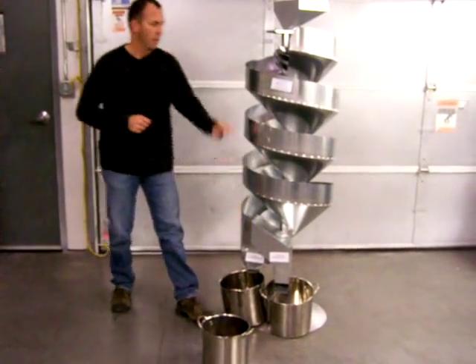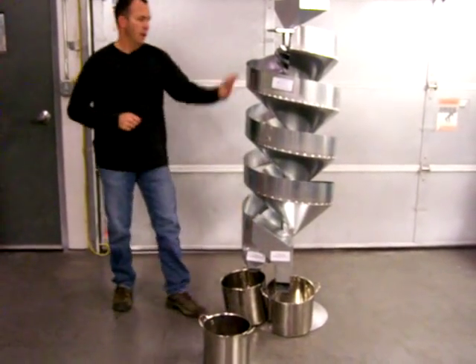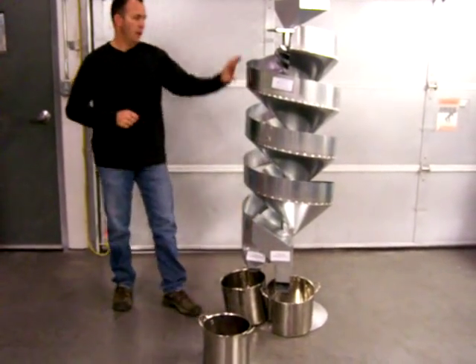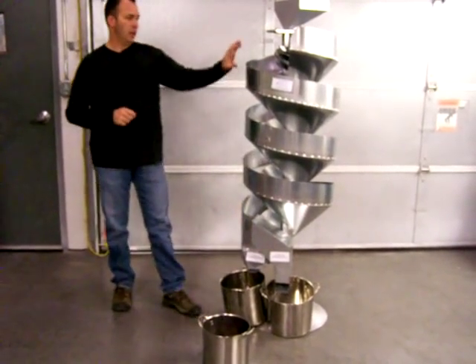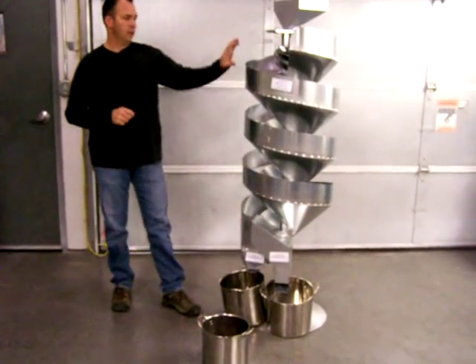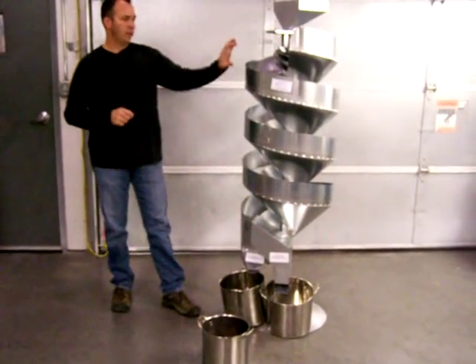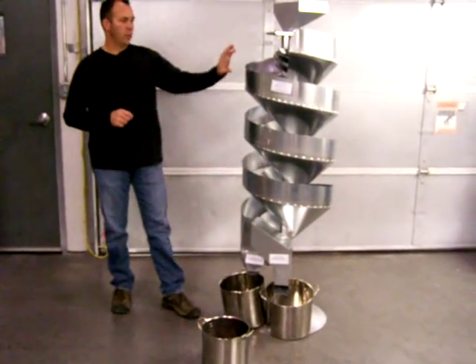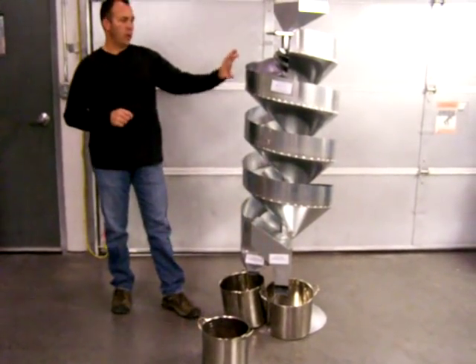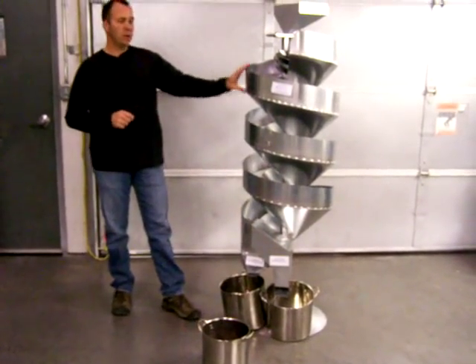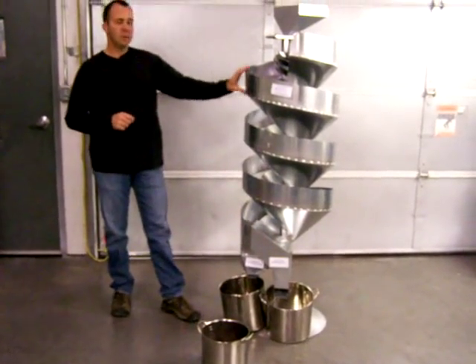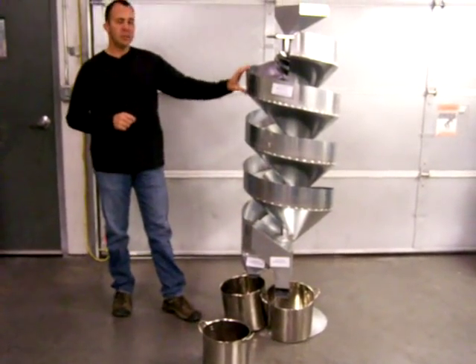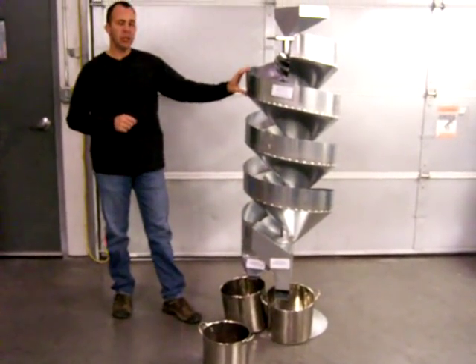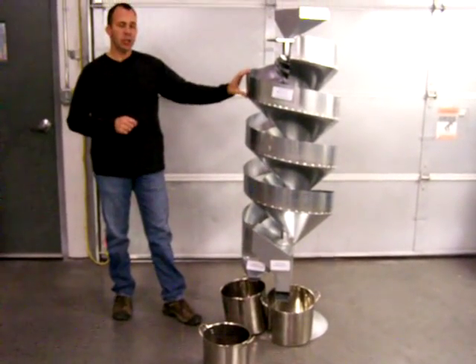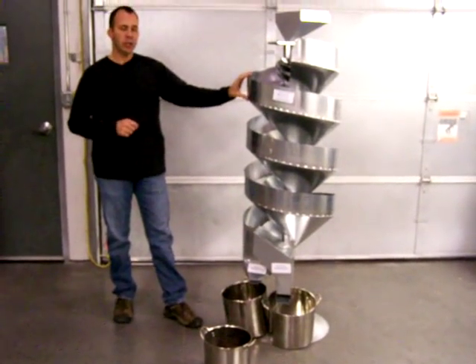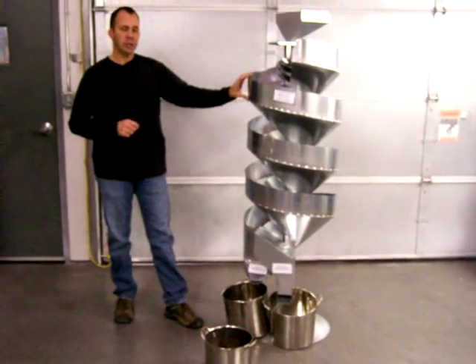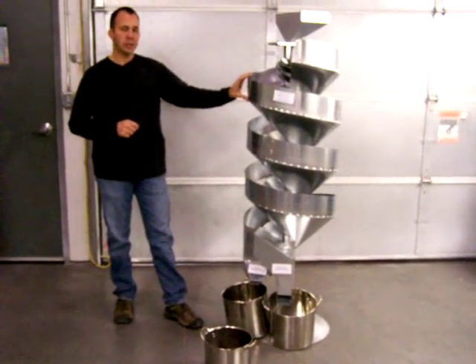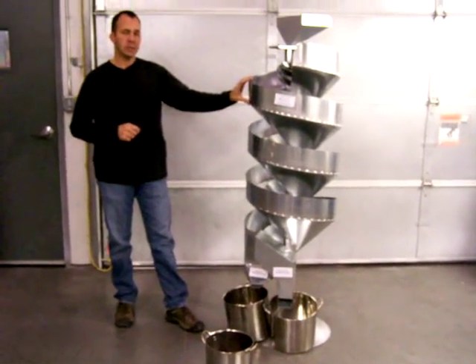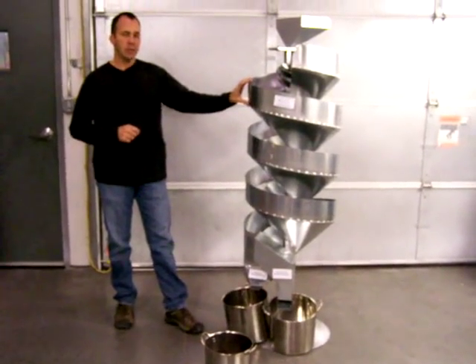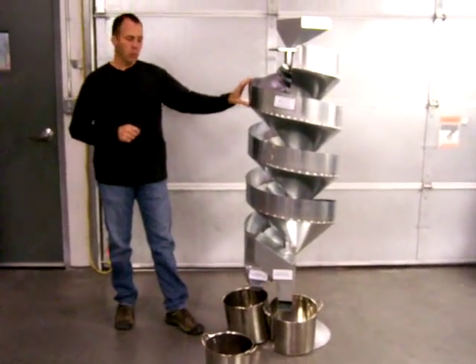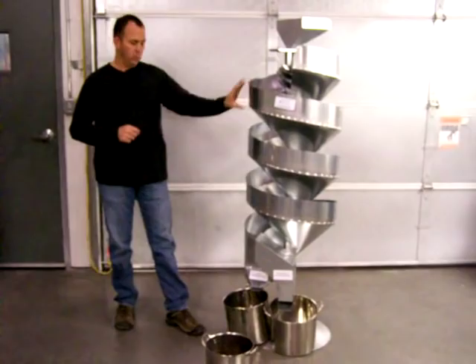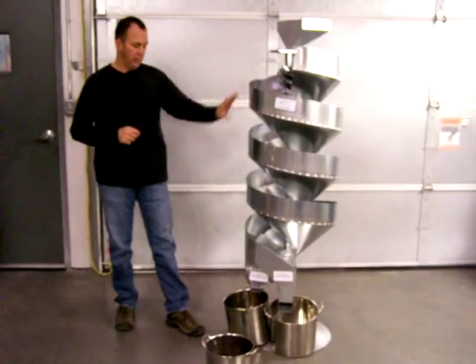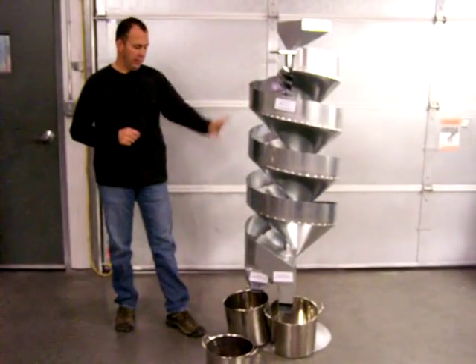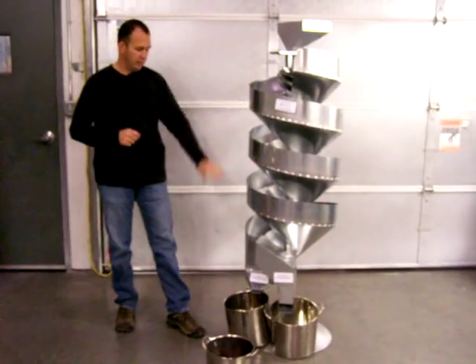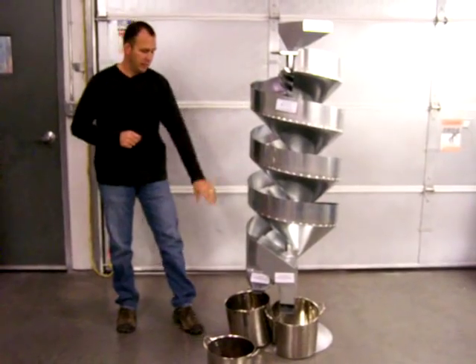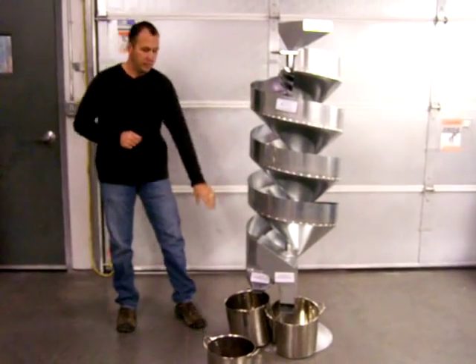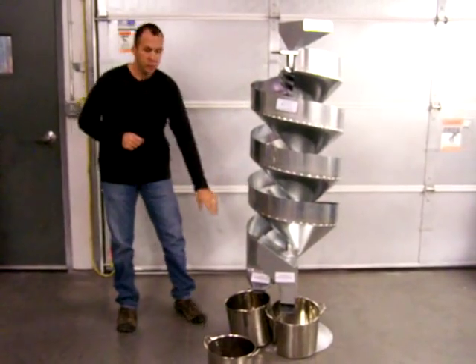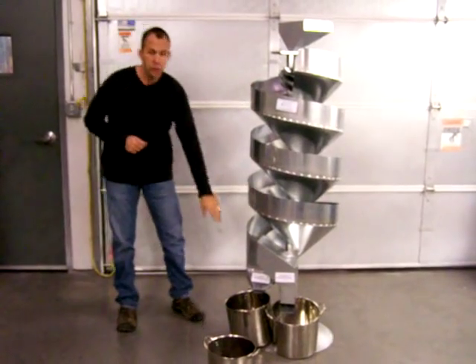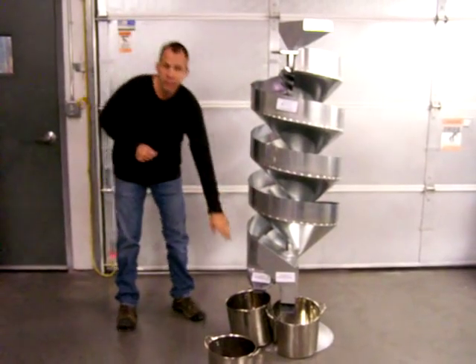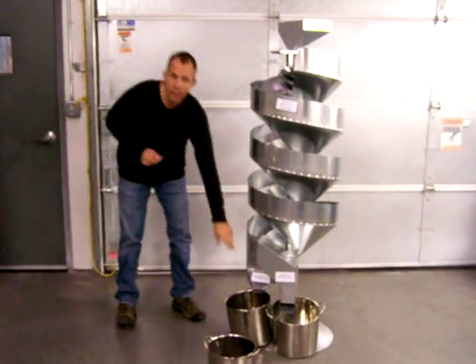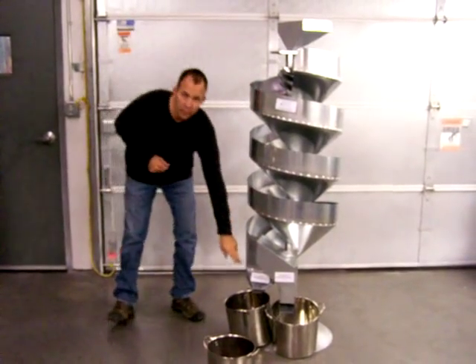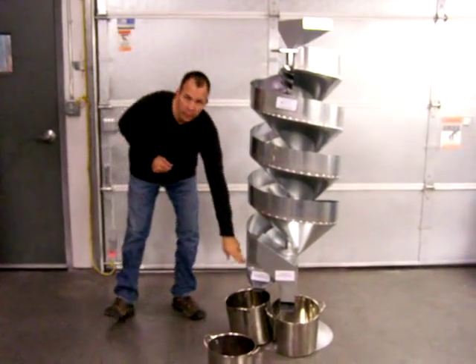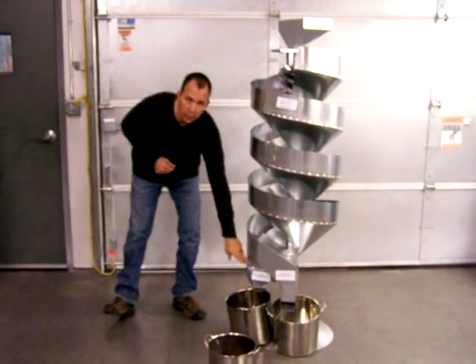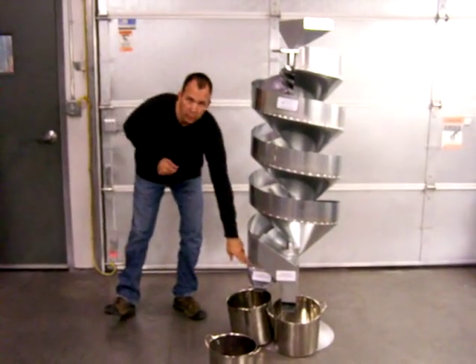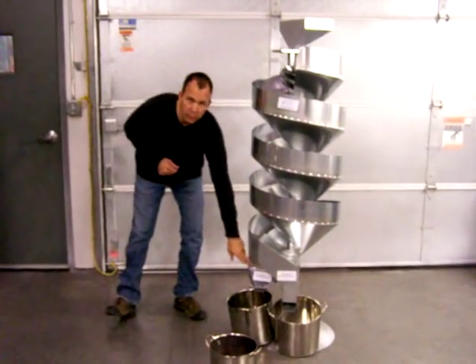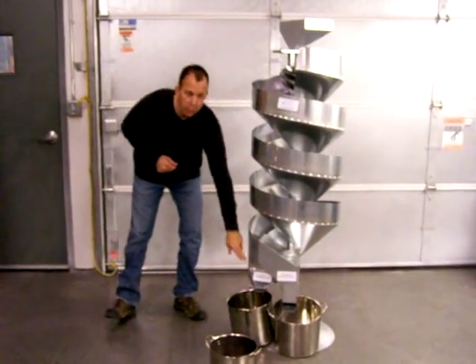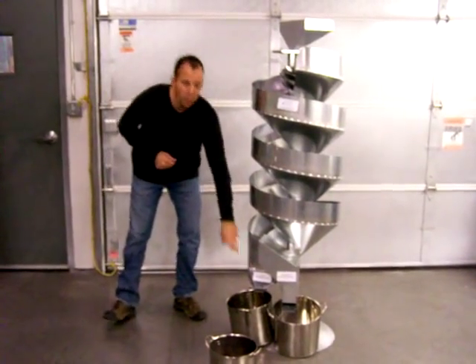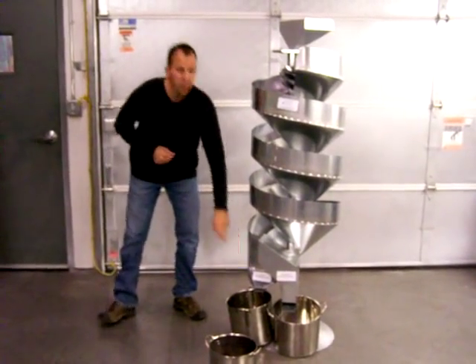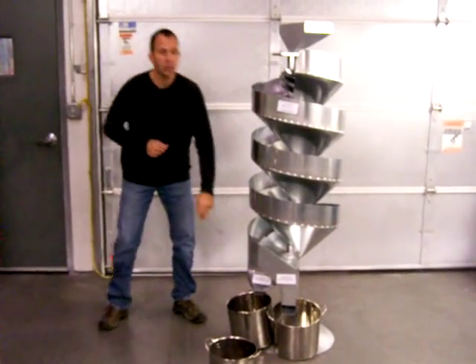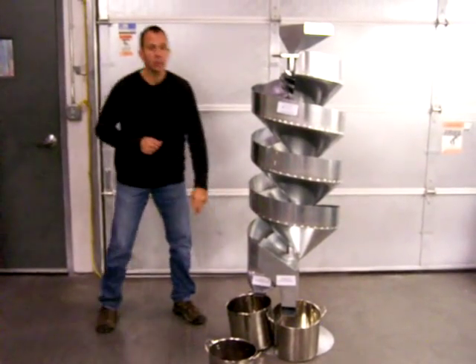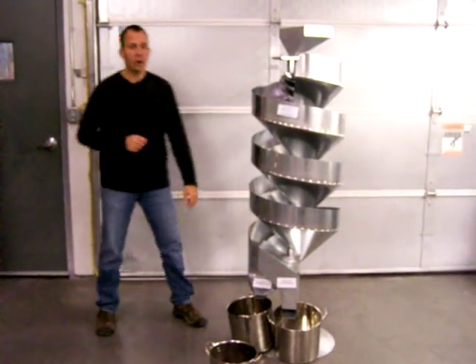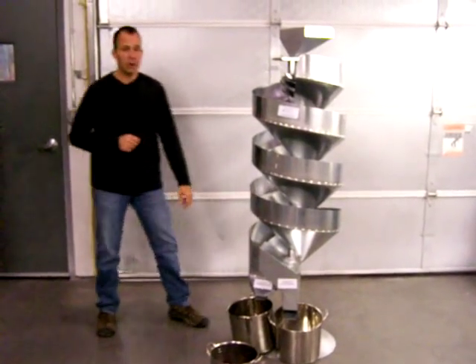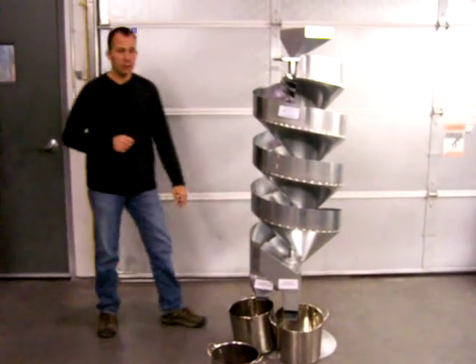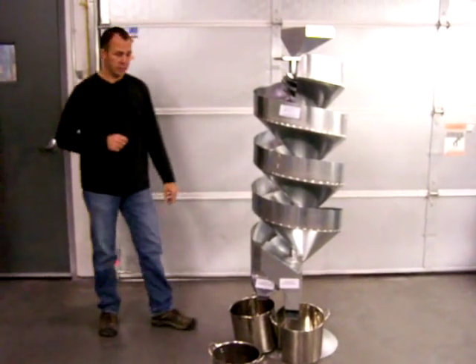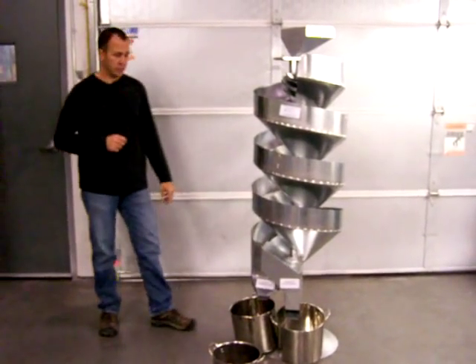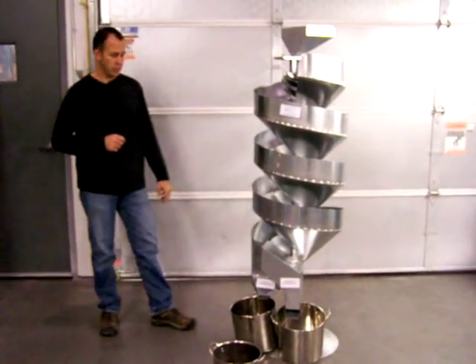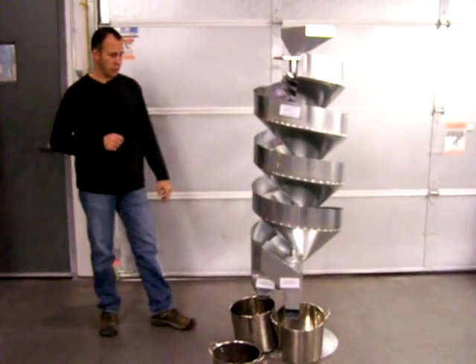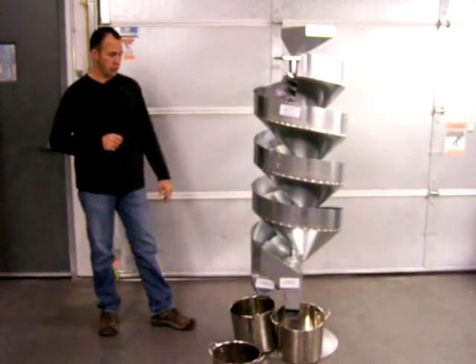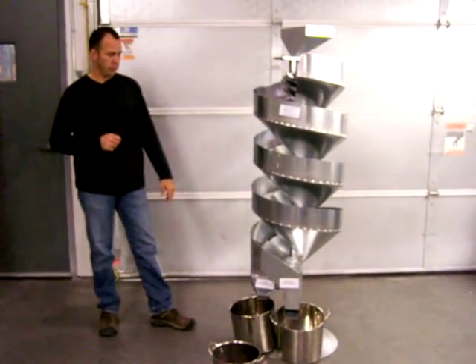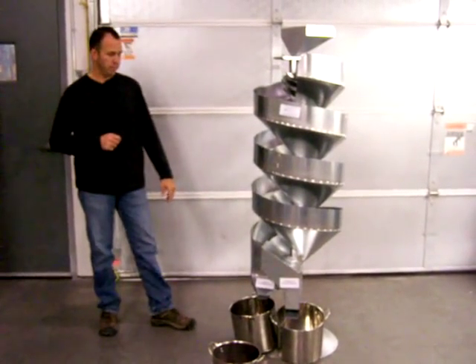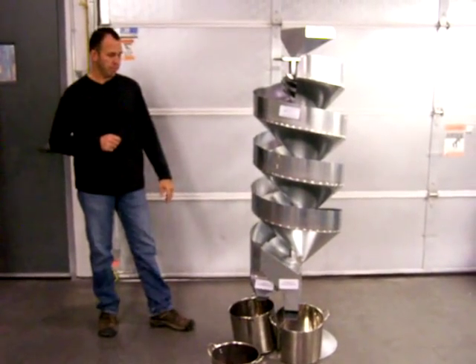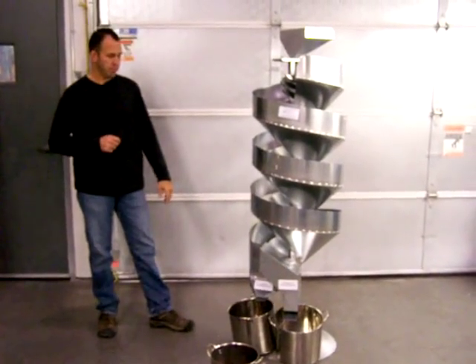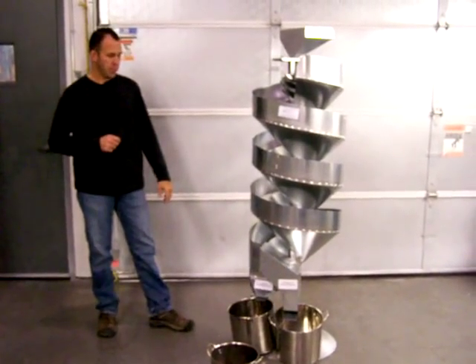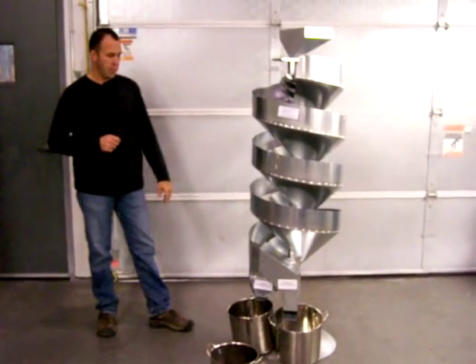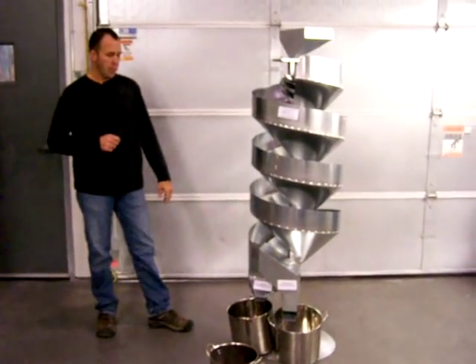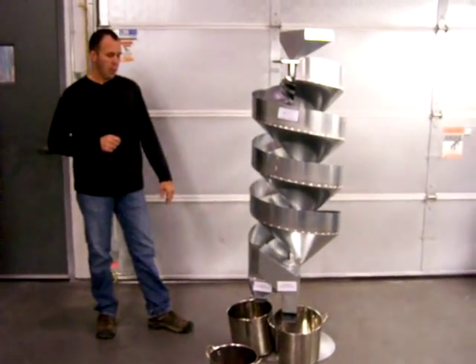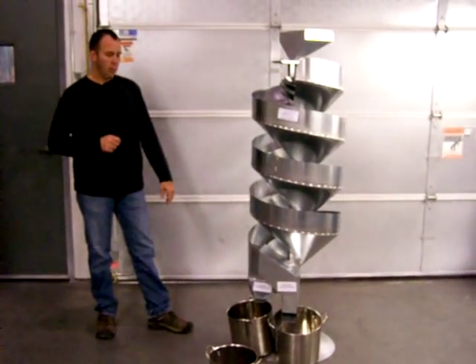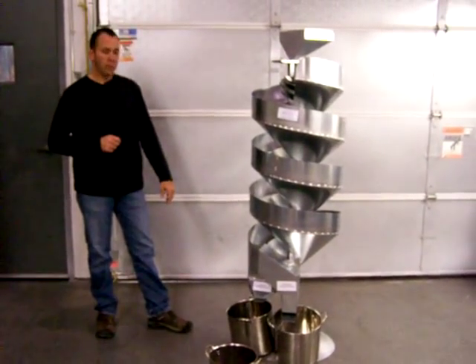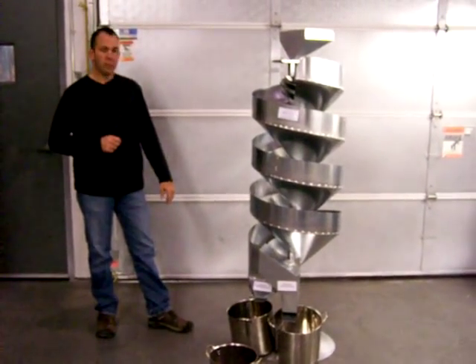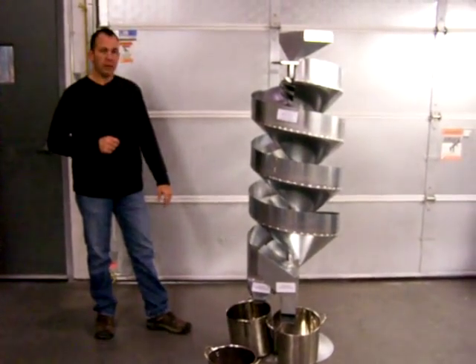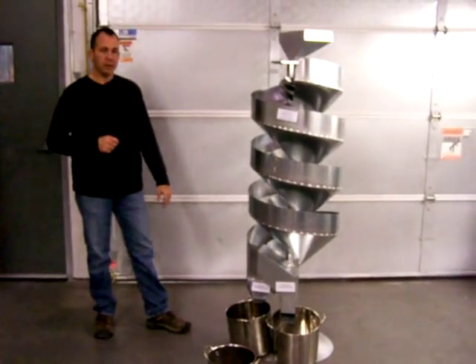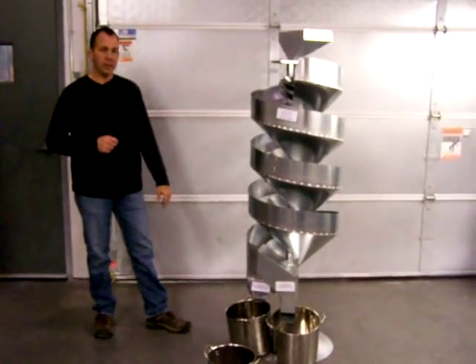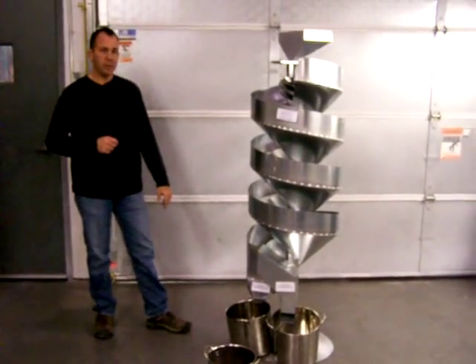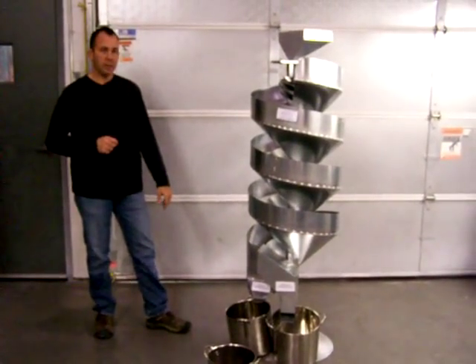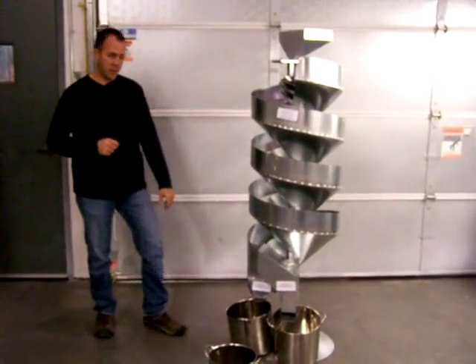All of our round materials will end up in this chute down here, which is called our round discharge chute. We will run our sample now.